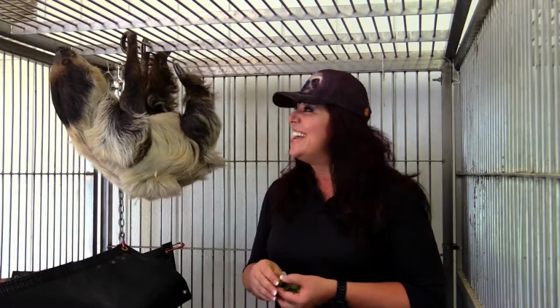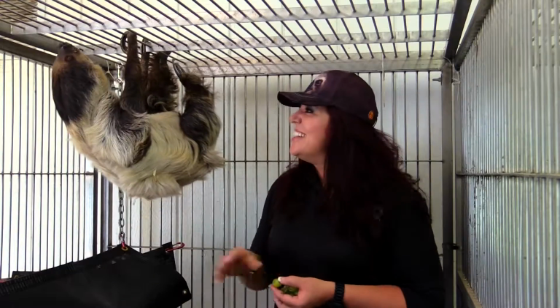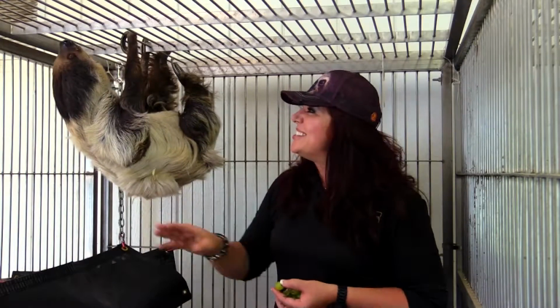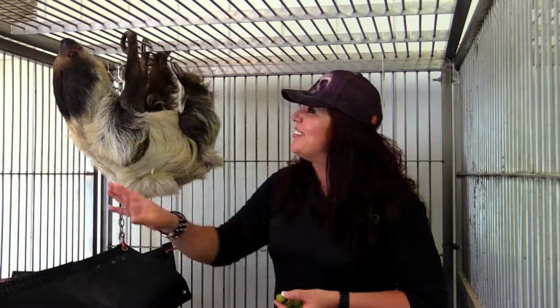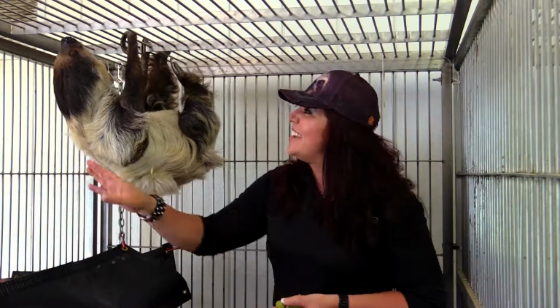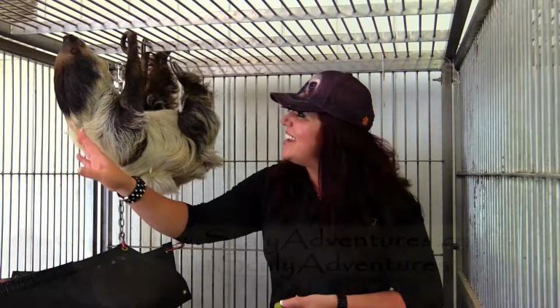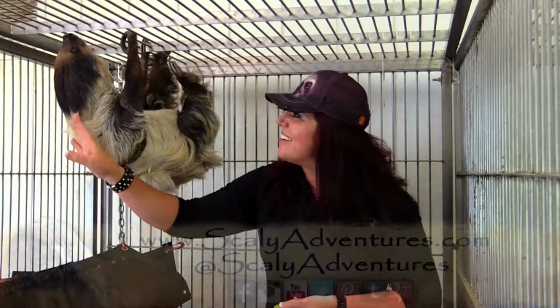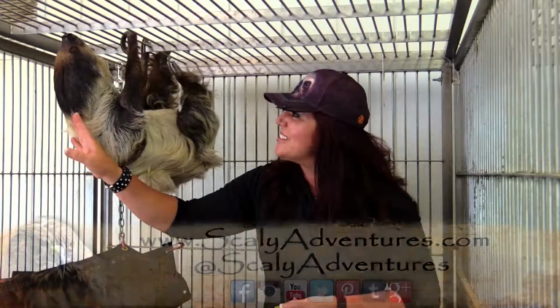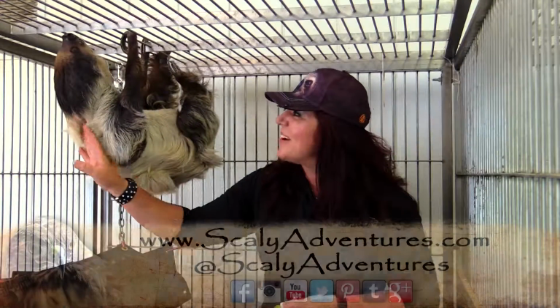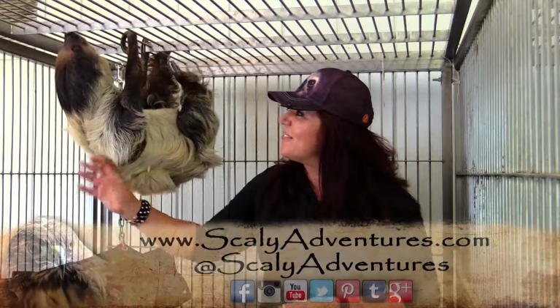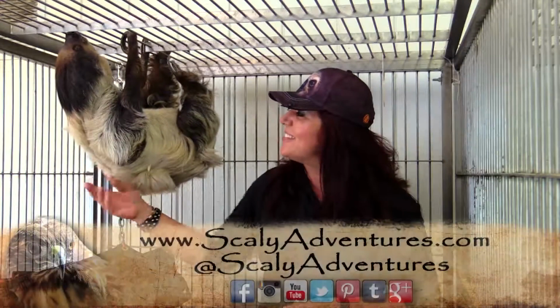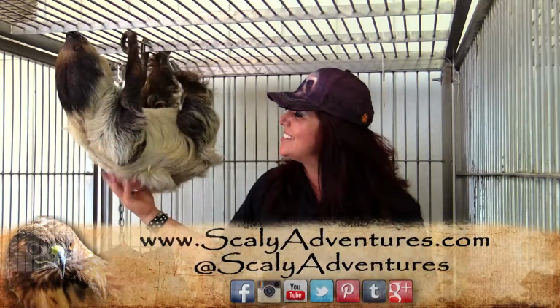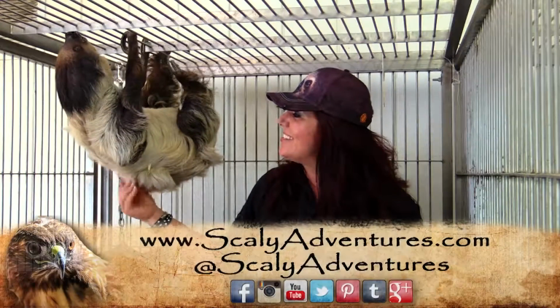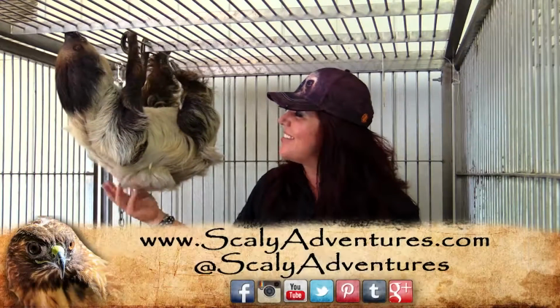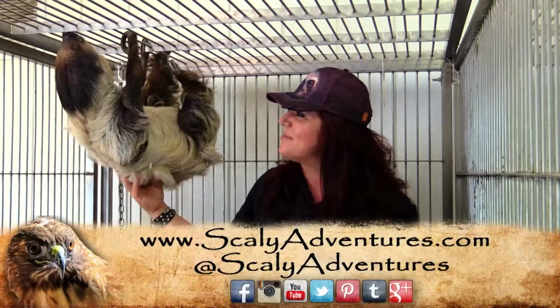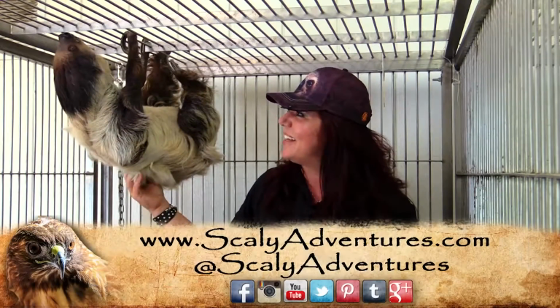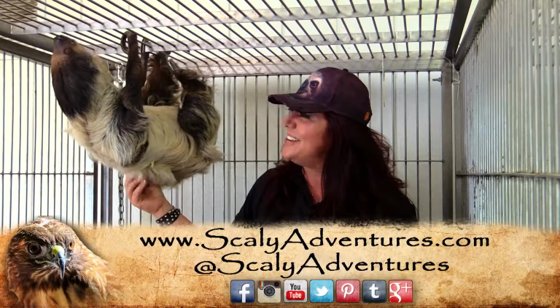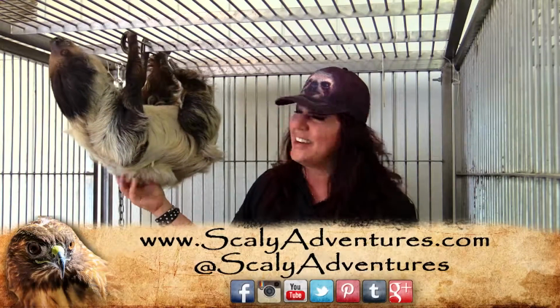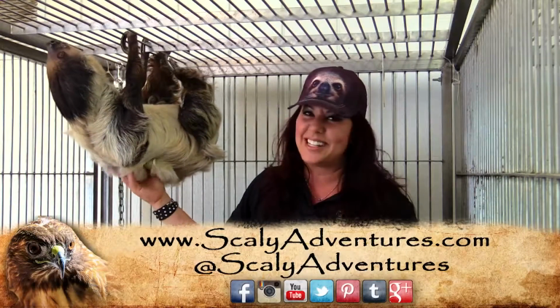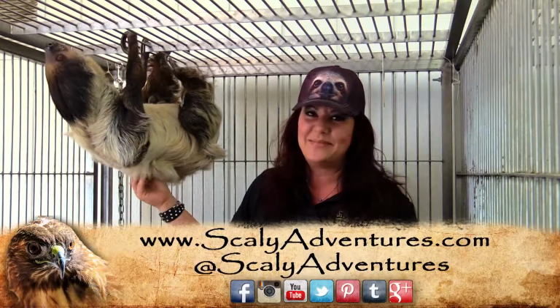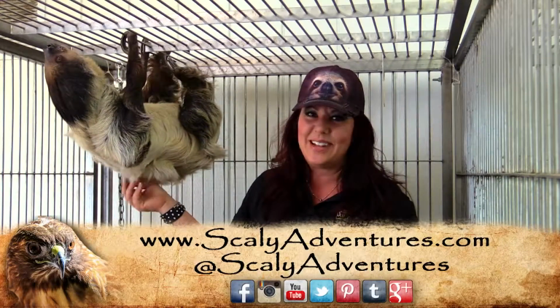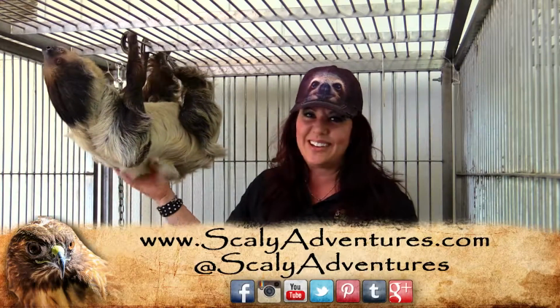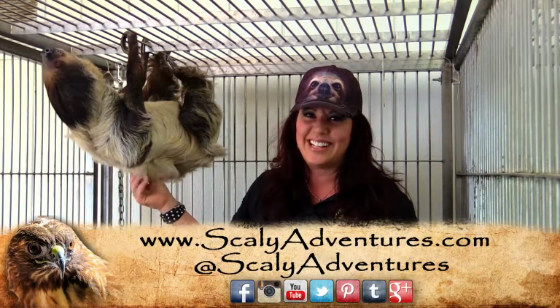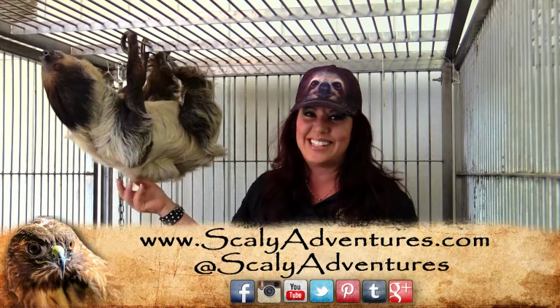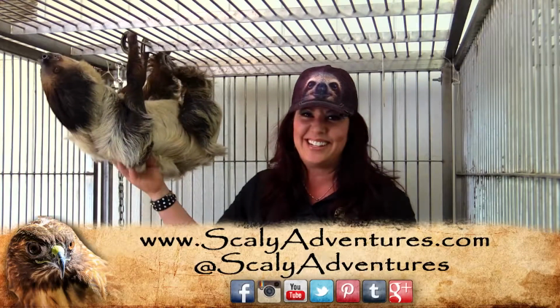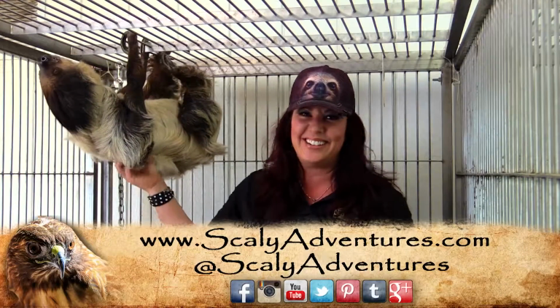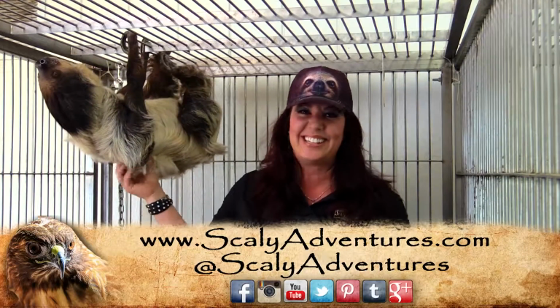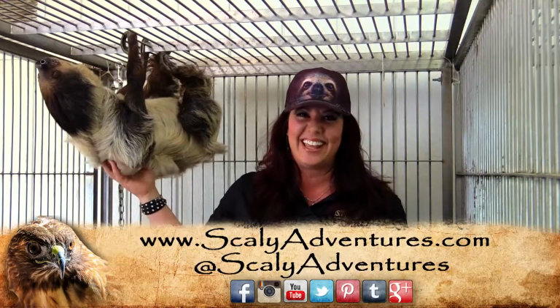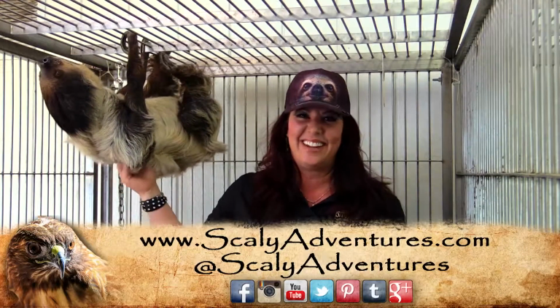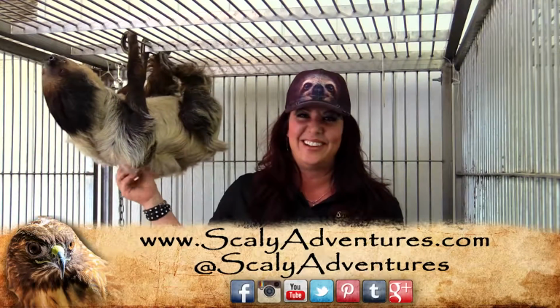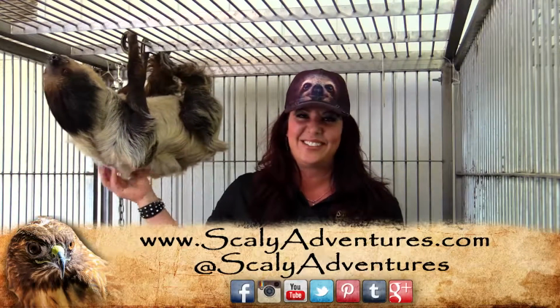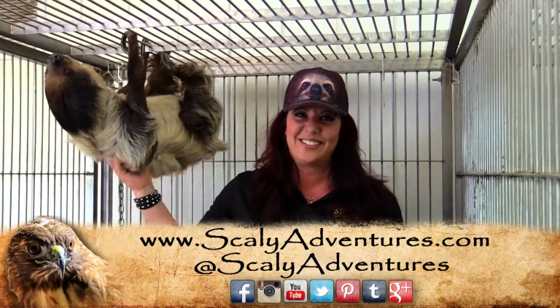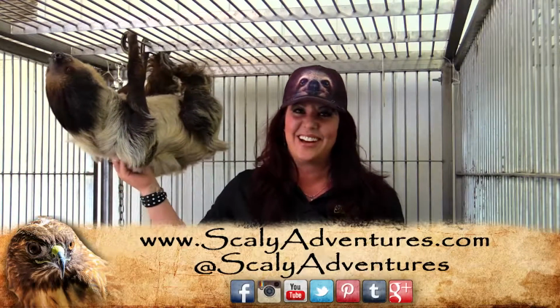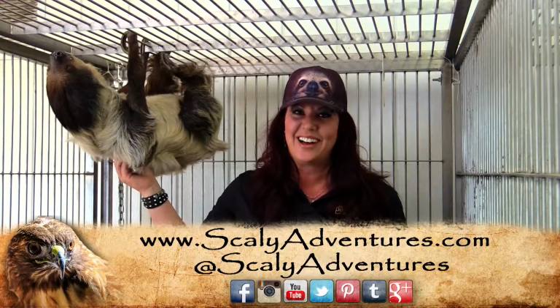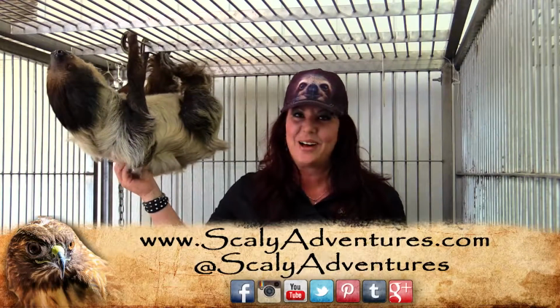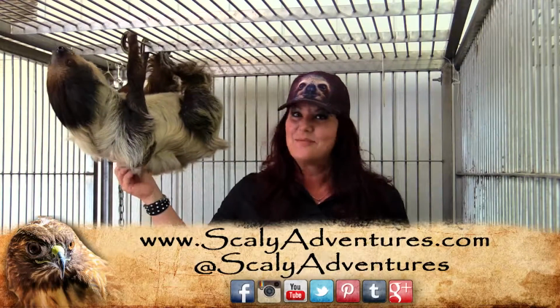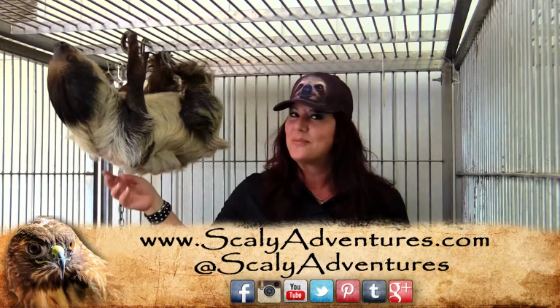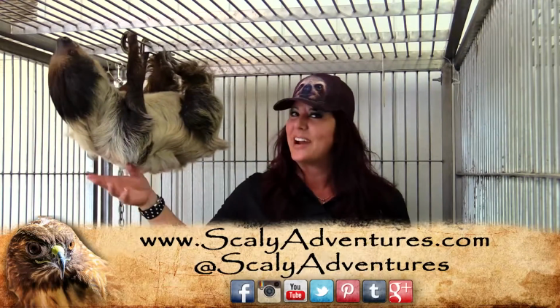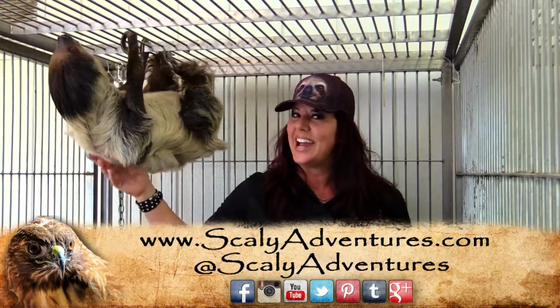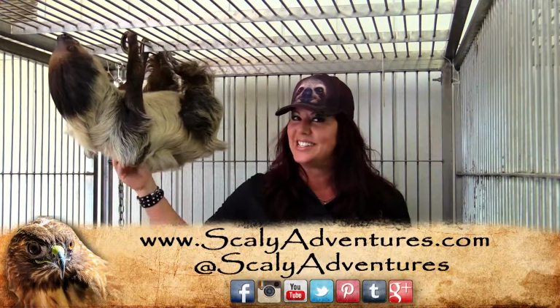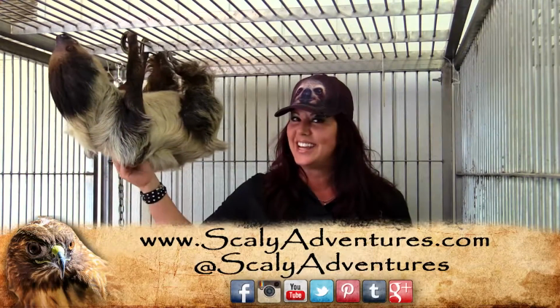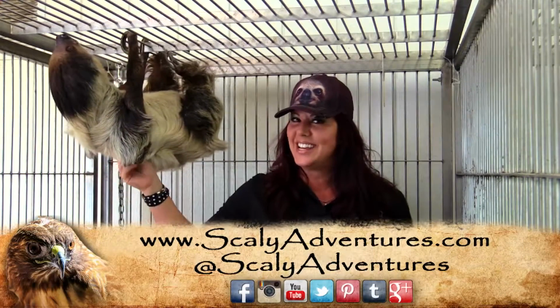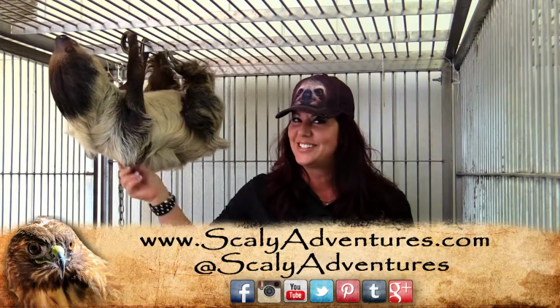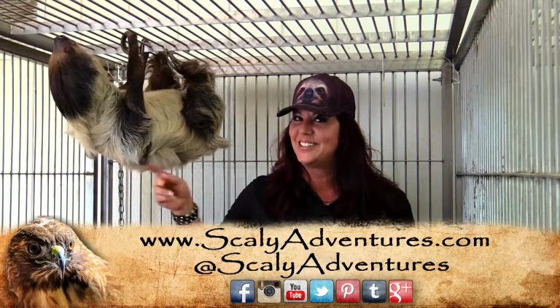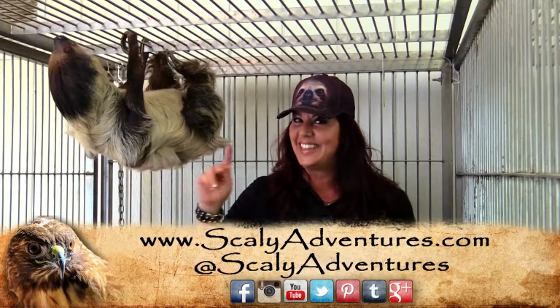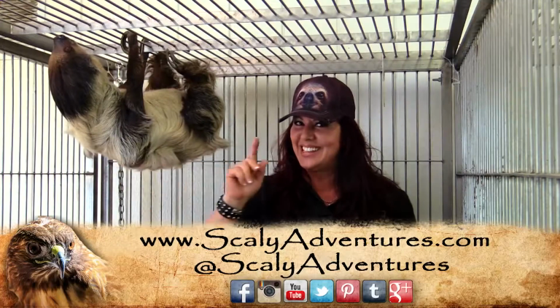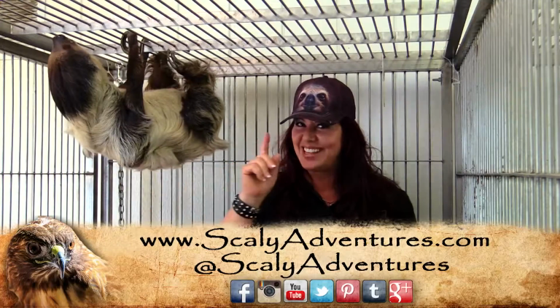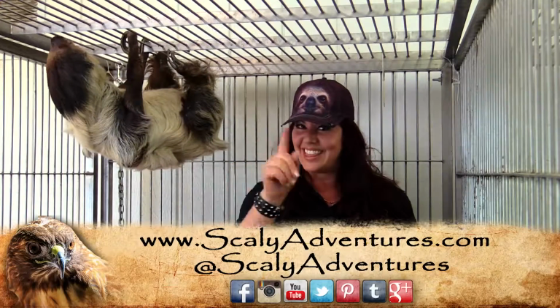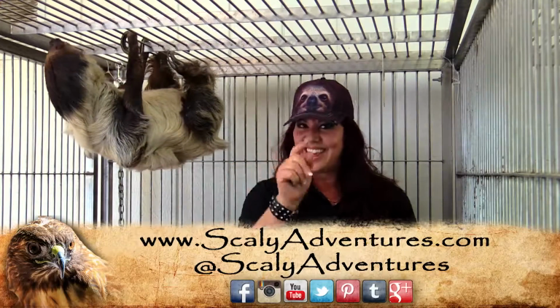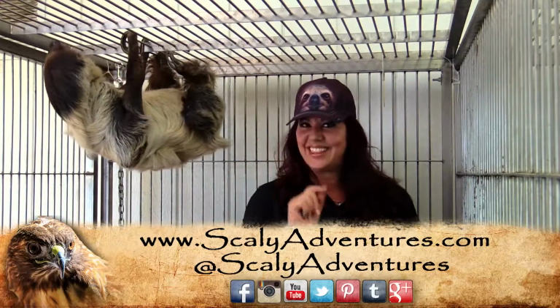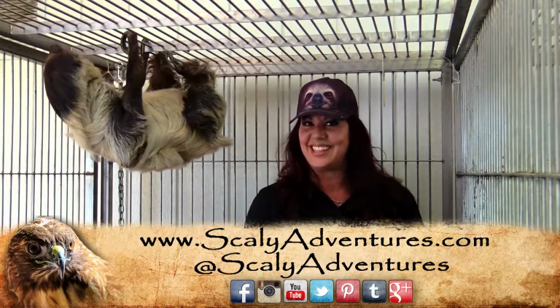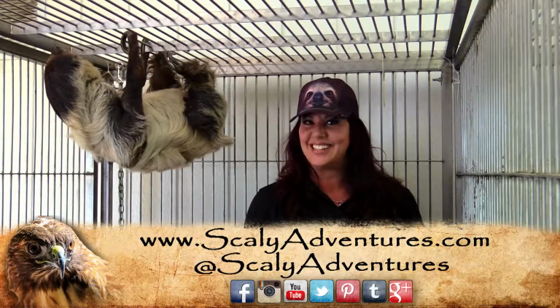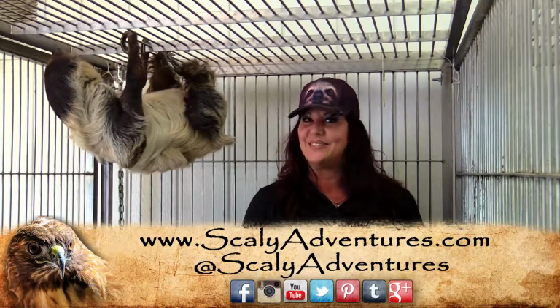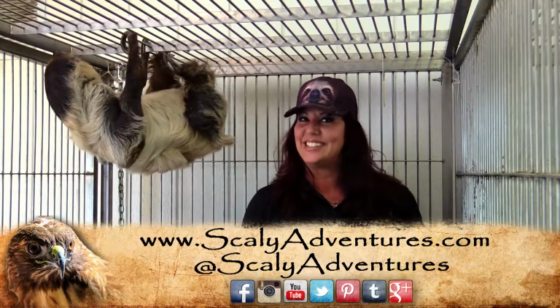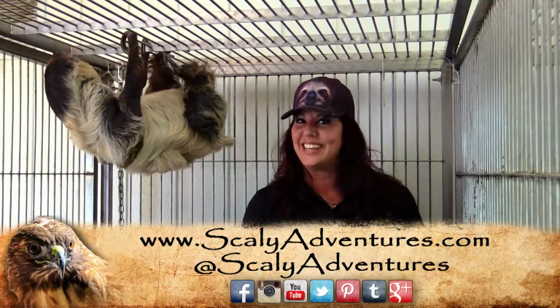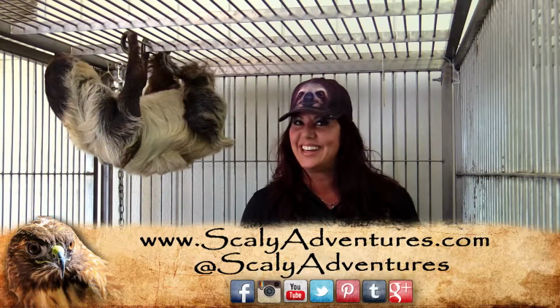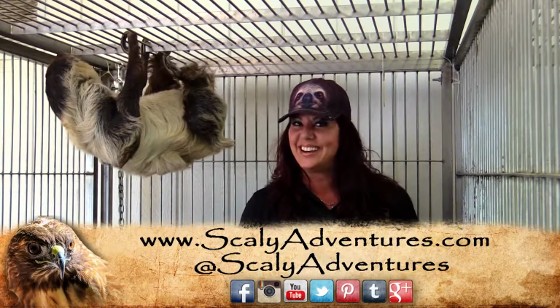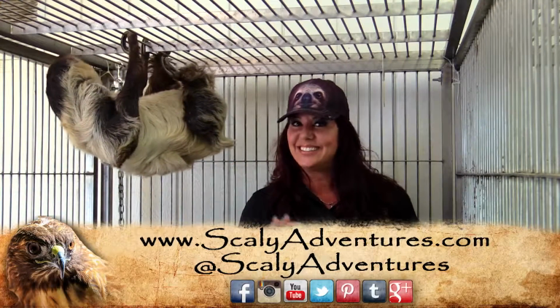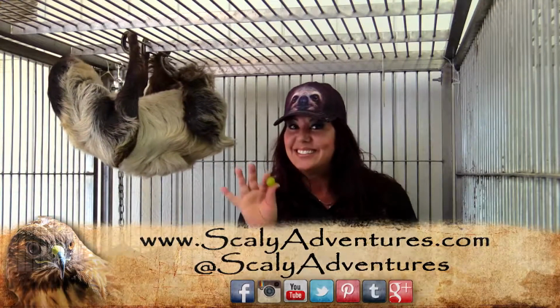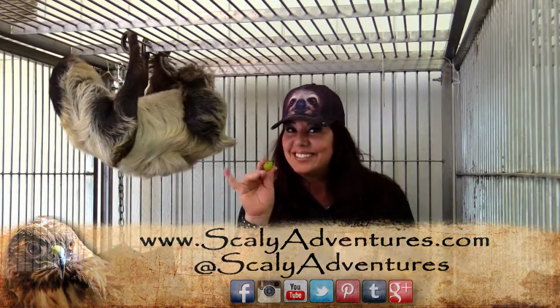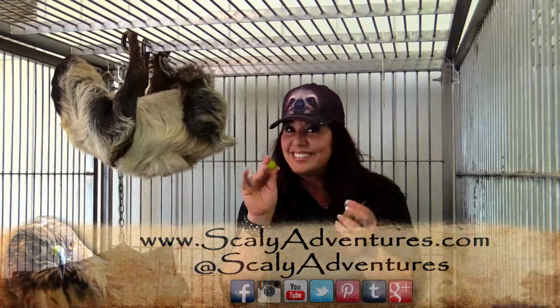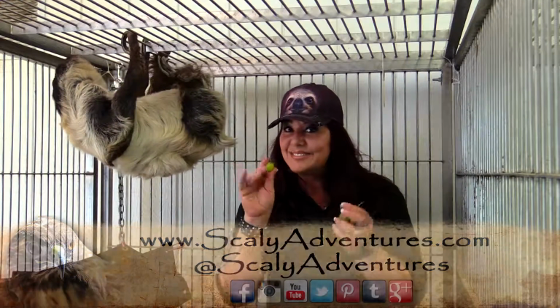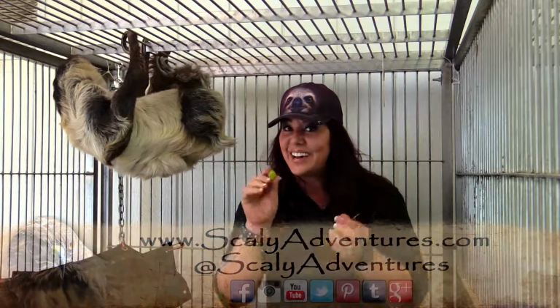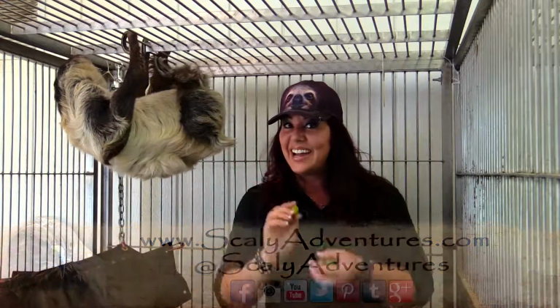So here's my friend the sloth. I'm glad you got to meet her, and stay tuned to ScalyAdventures.com for more educational things like this, and we'll see you there. Bye!